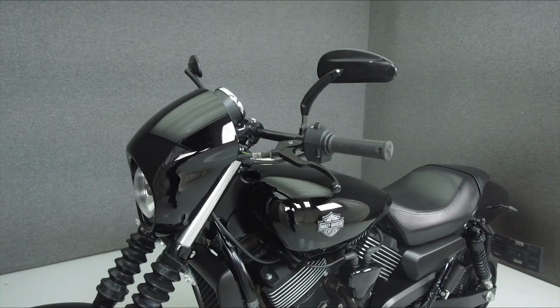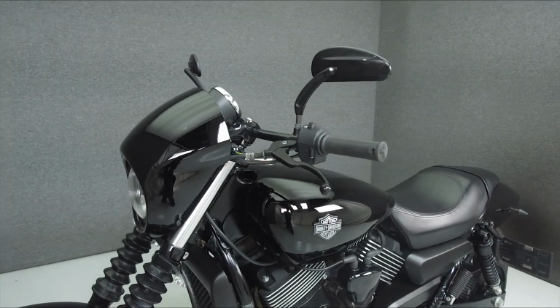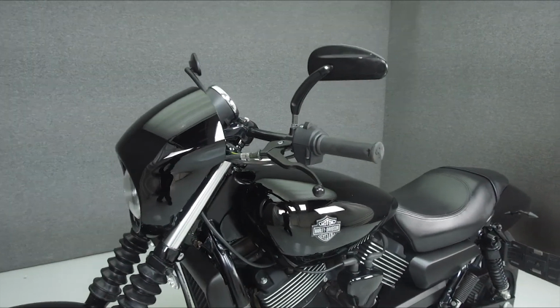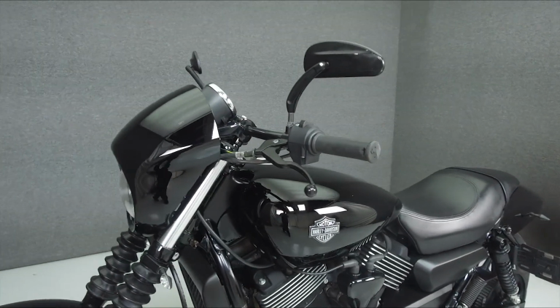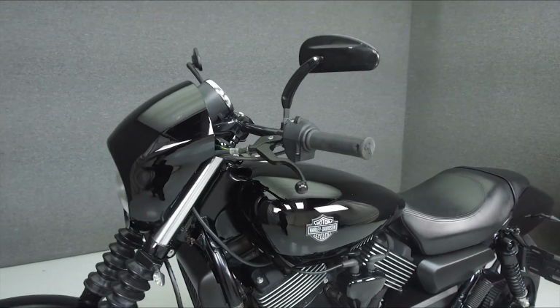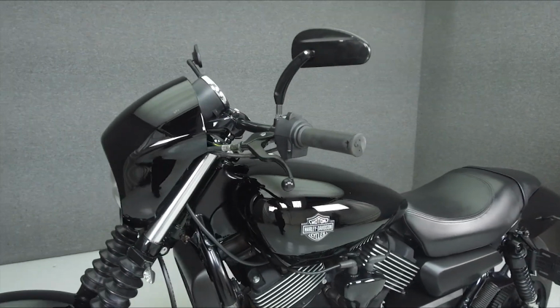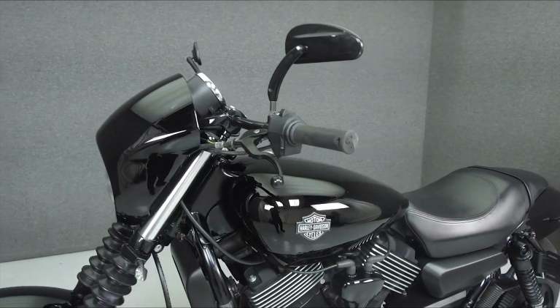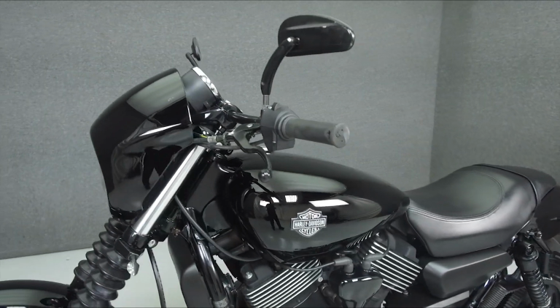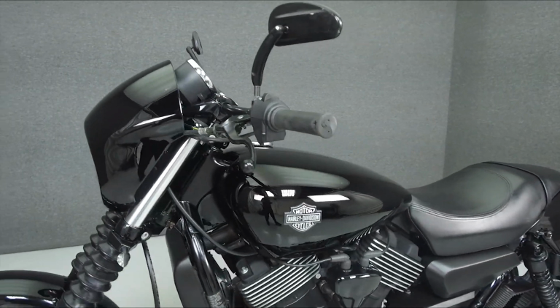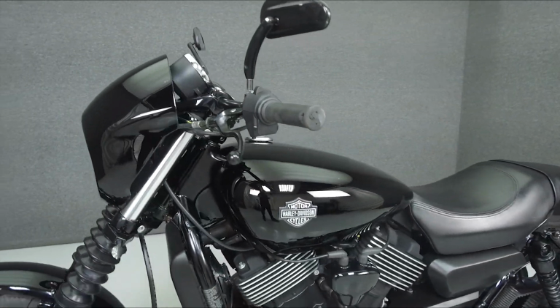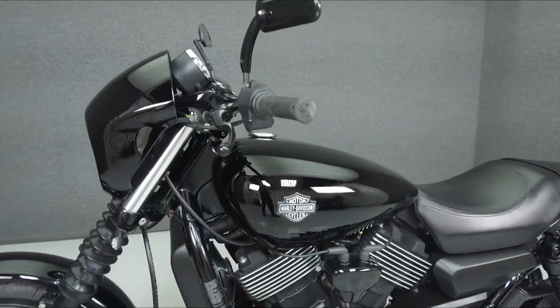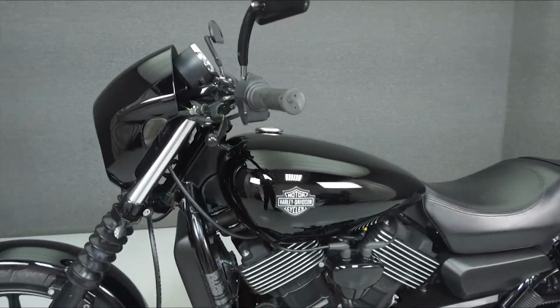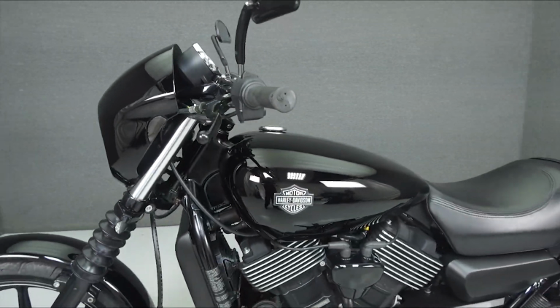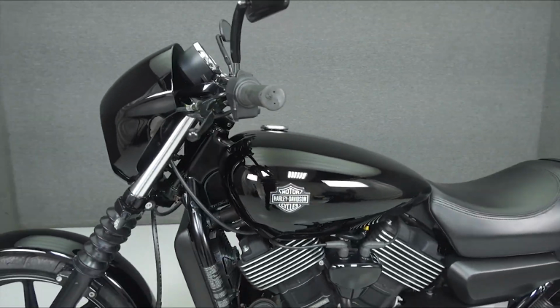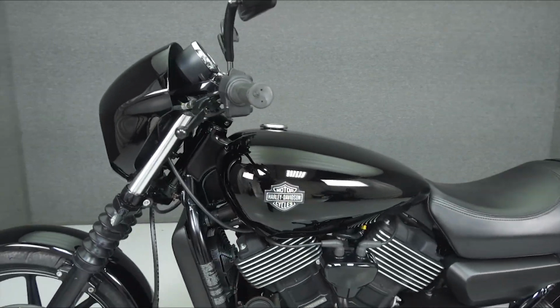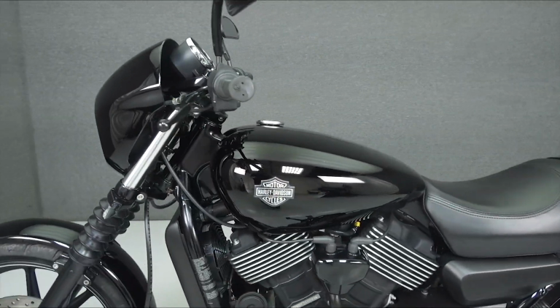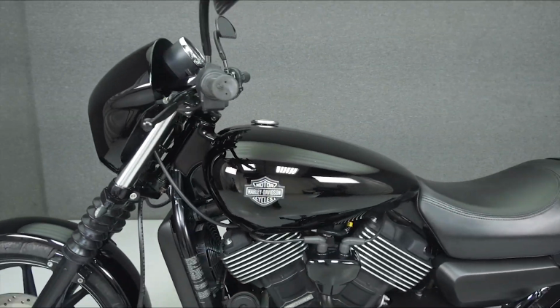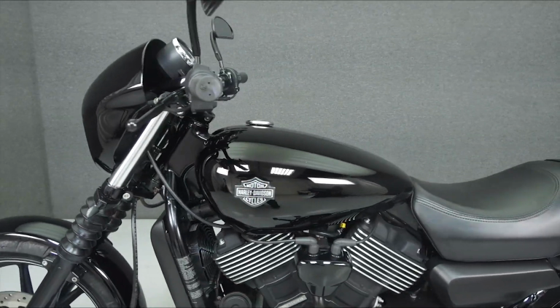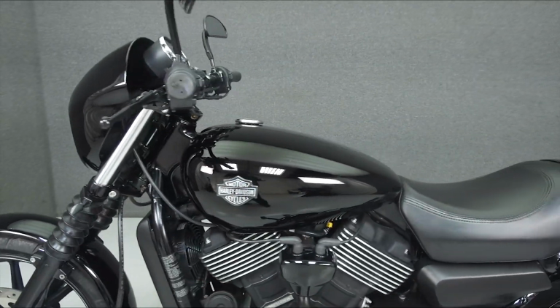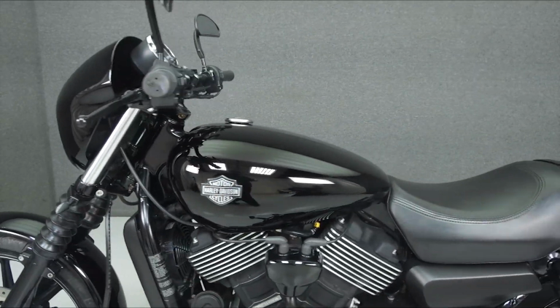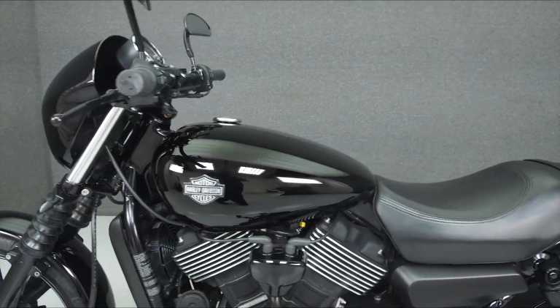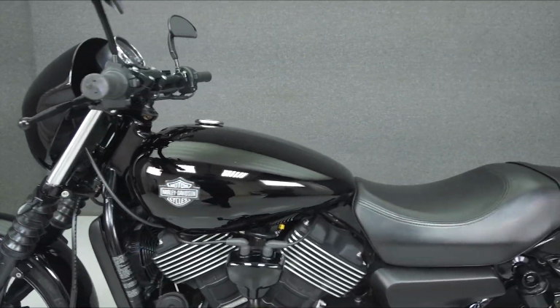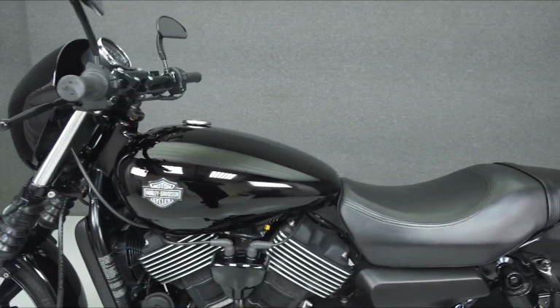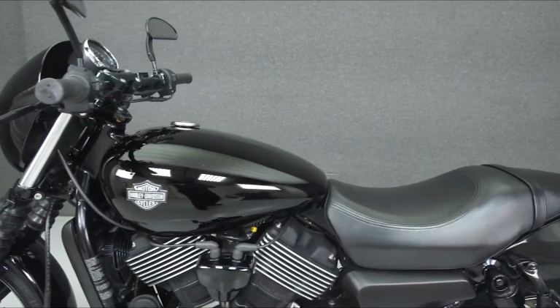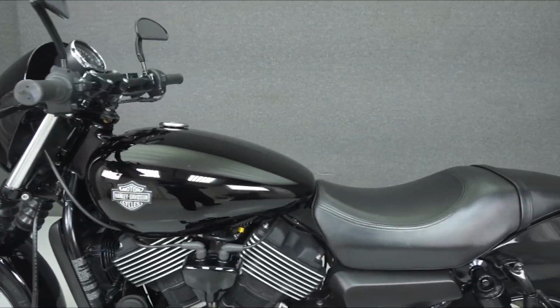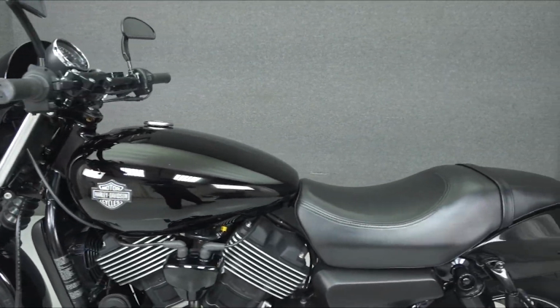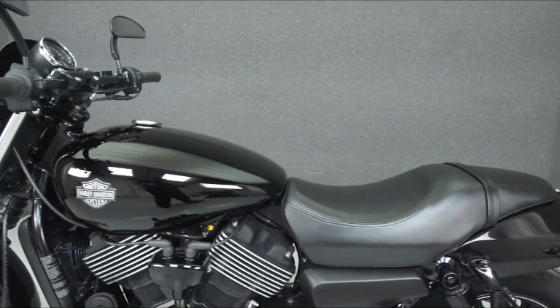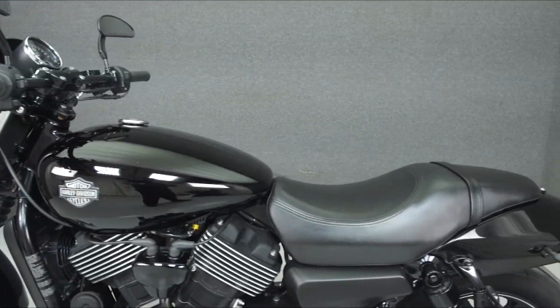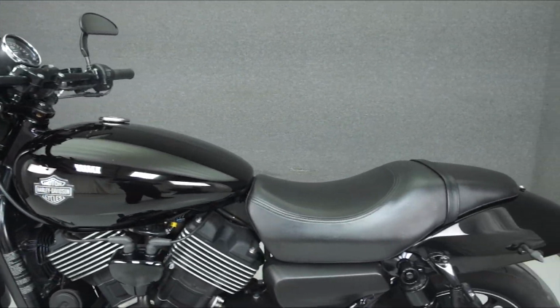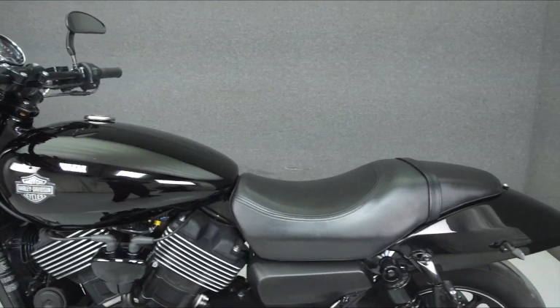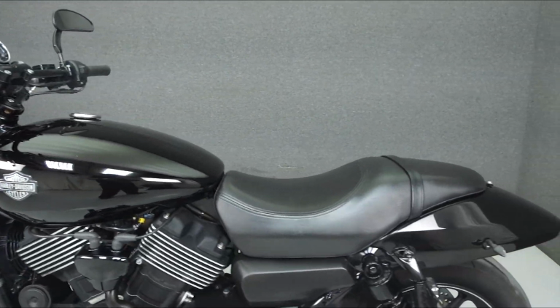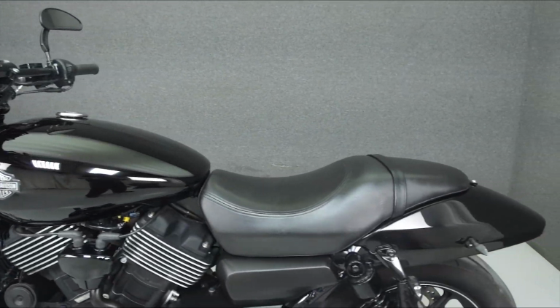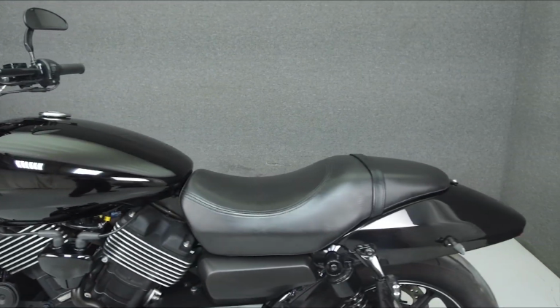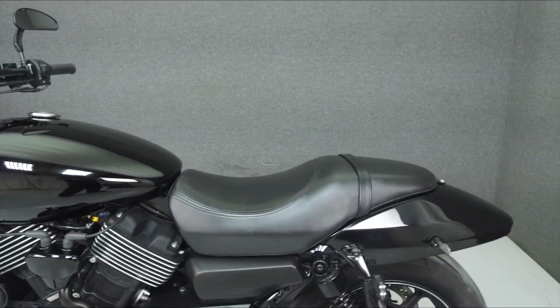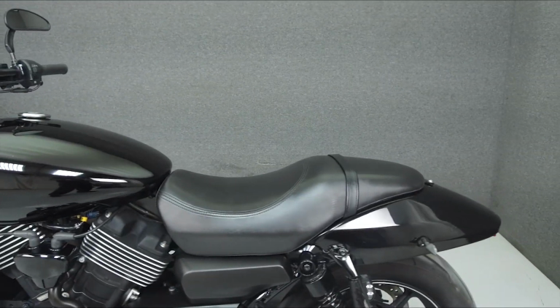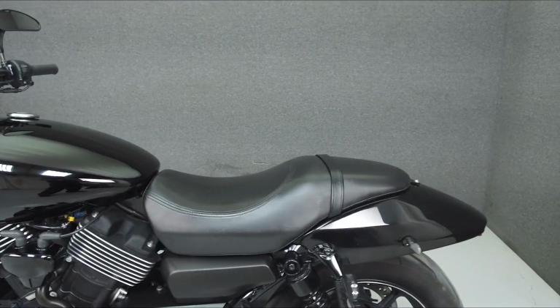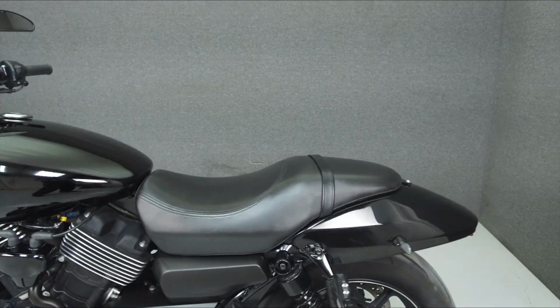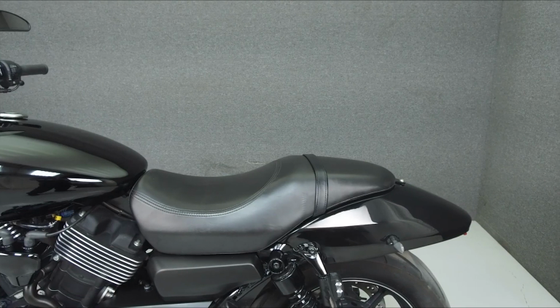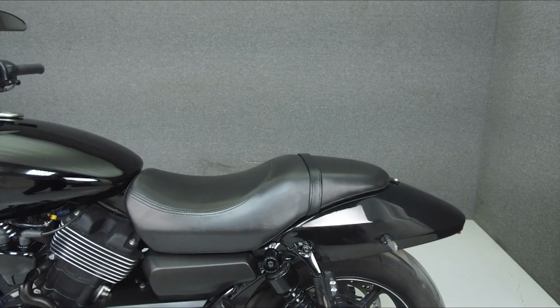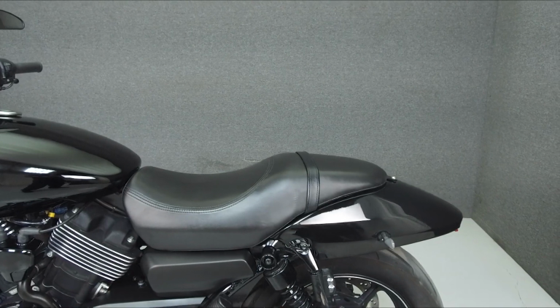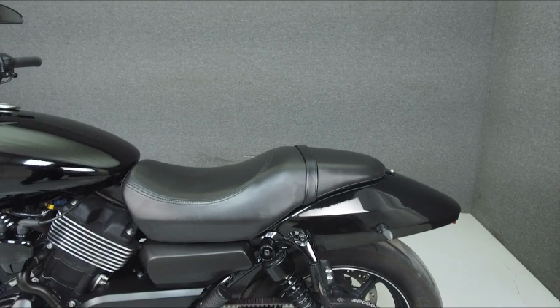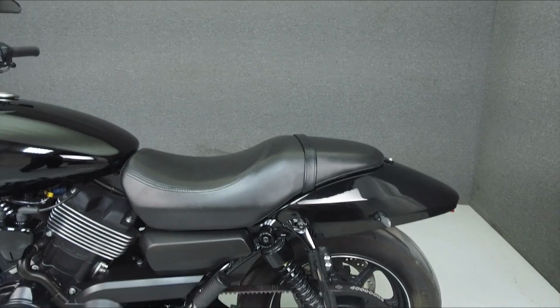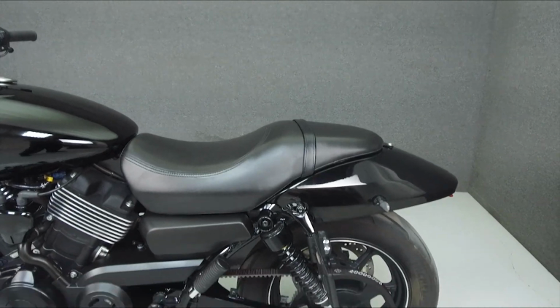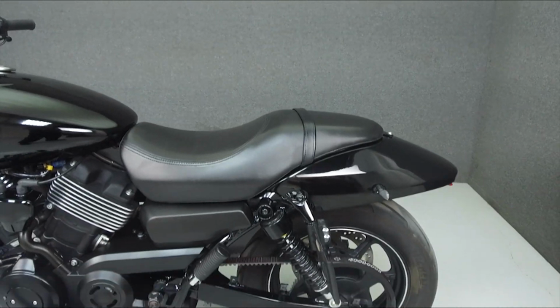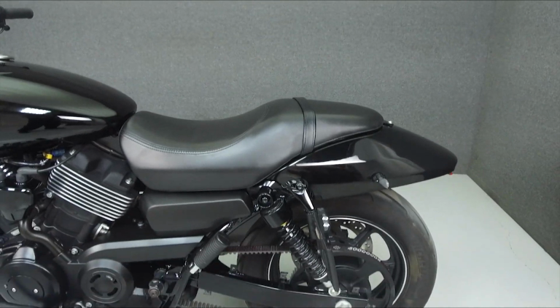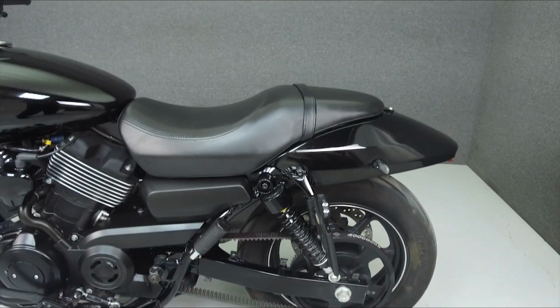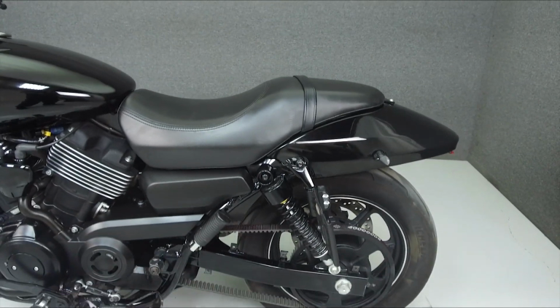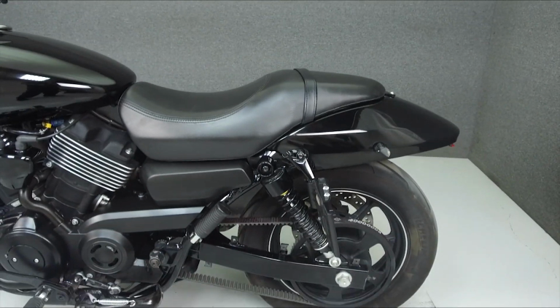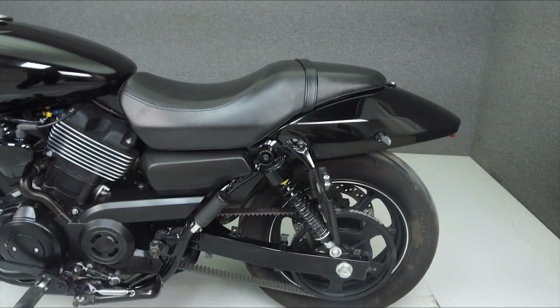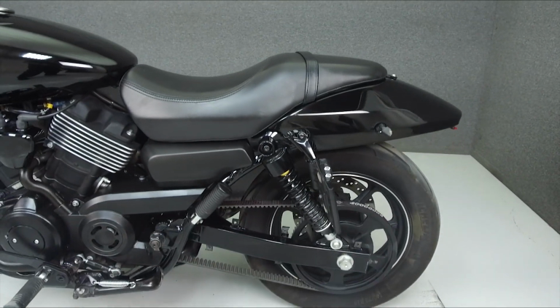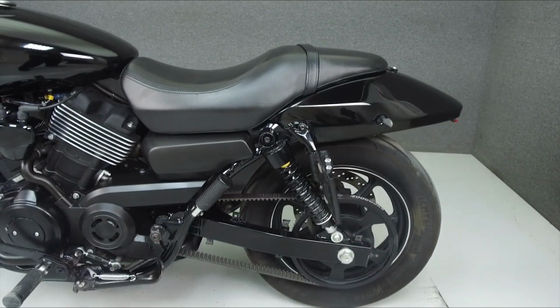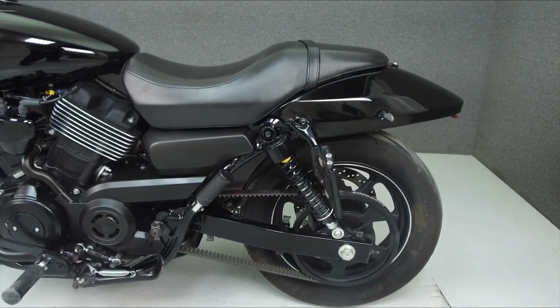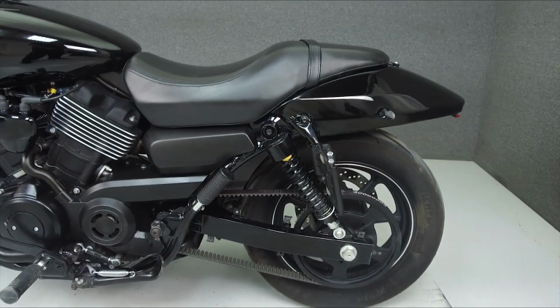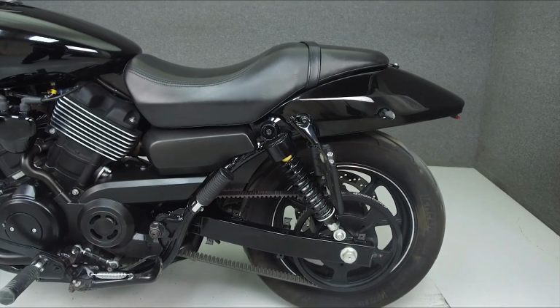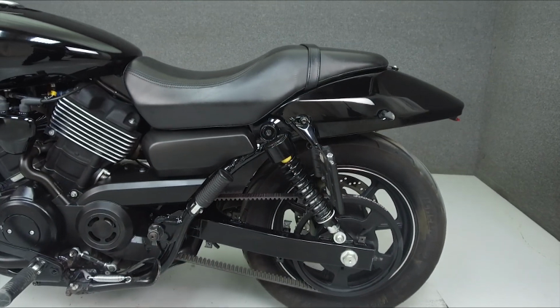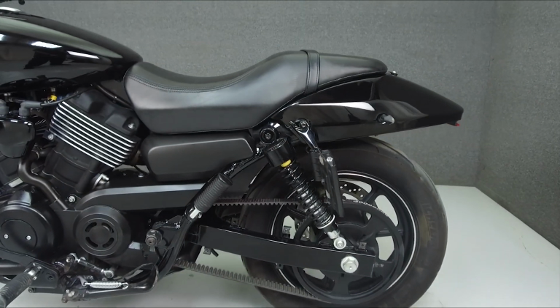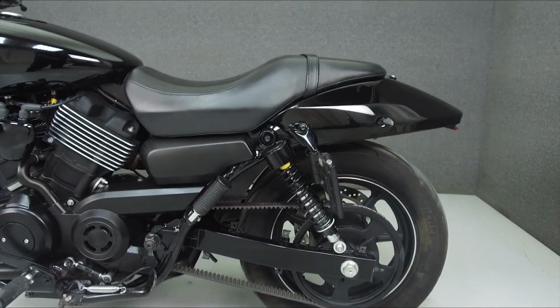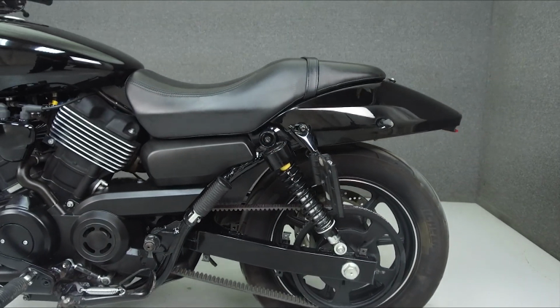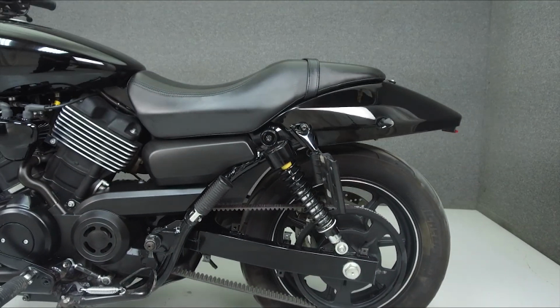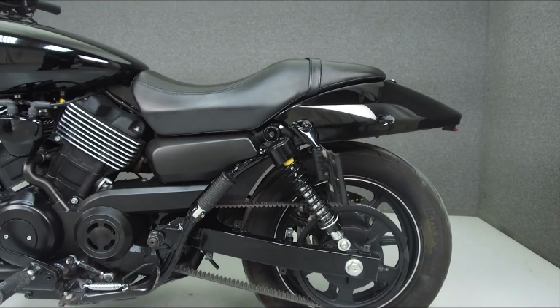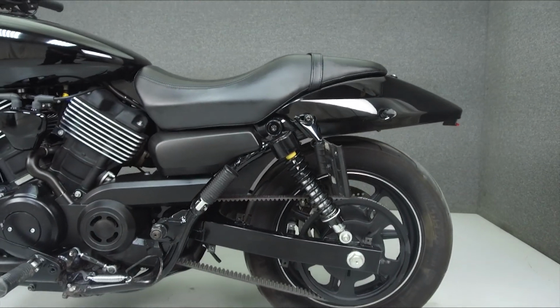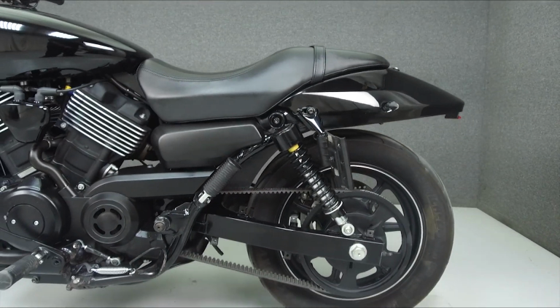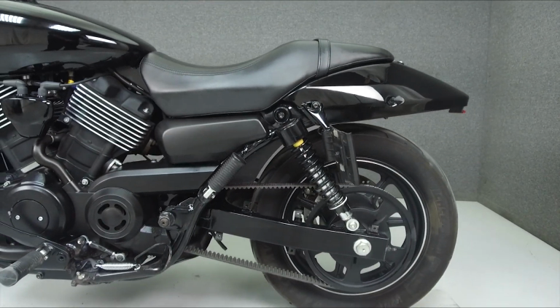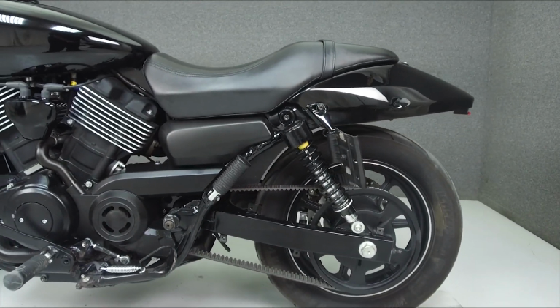This bike has been upgraded with a Vance & Hines exhaust, turn signals, mirrors, a relocated license plate bracket, and drag bar handlebars.